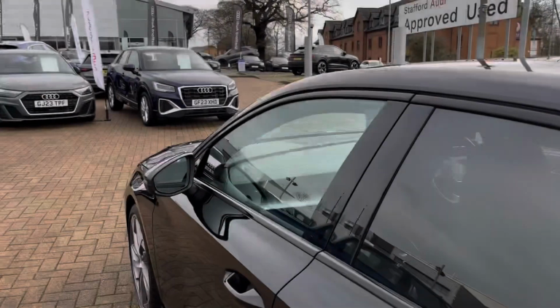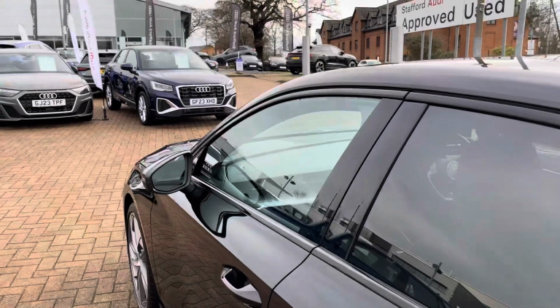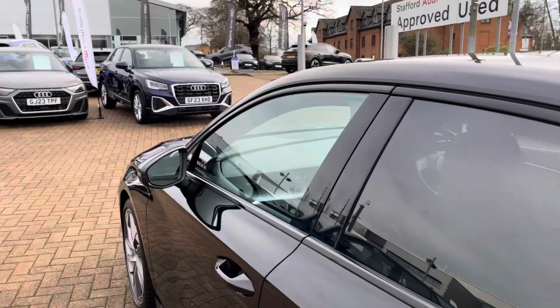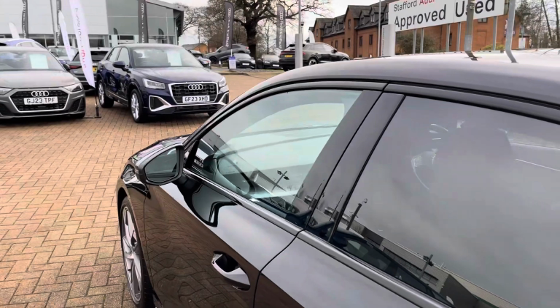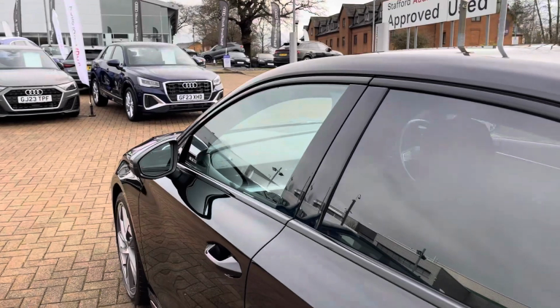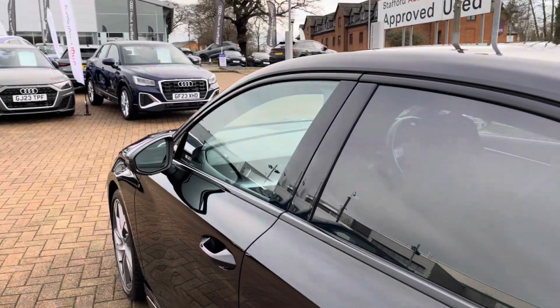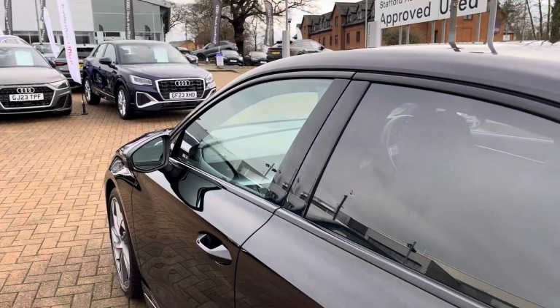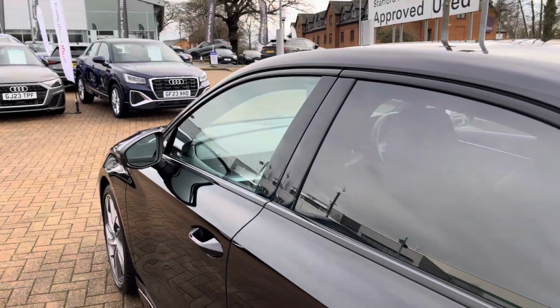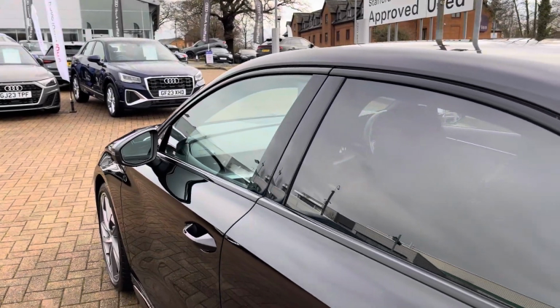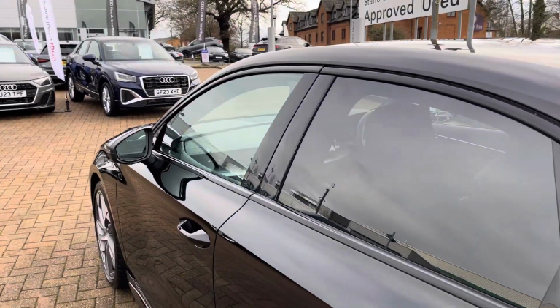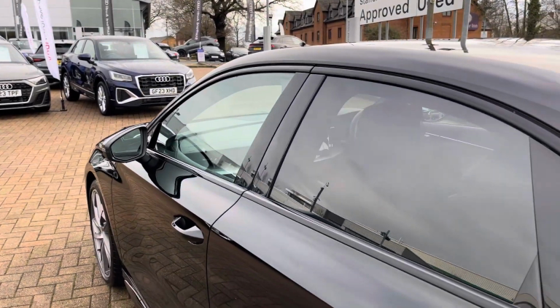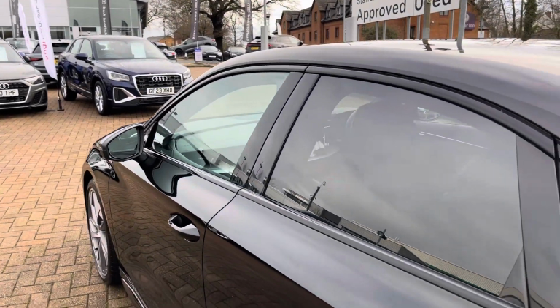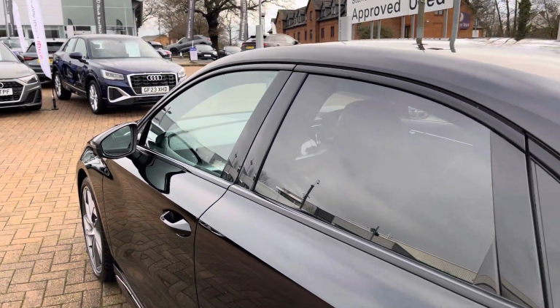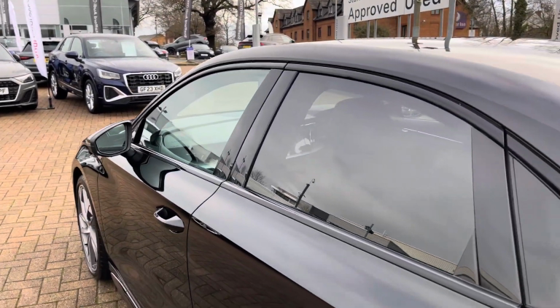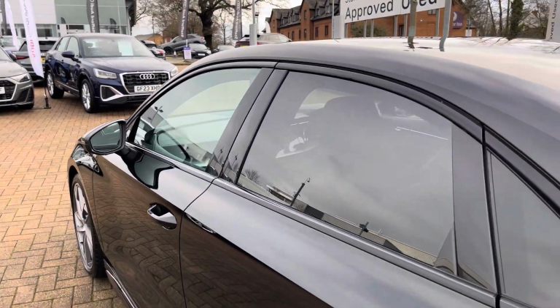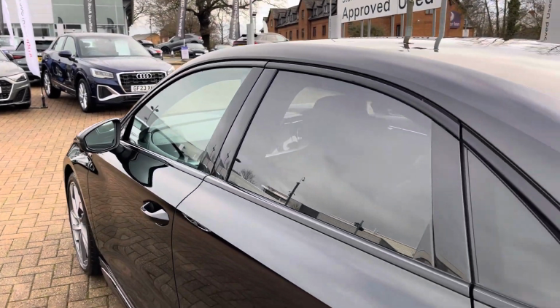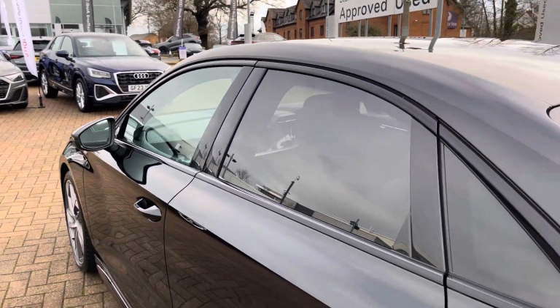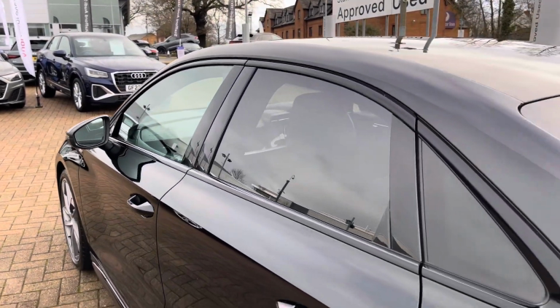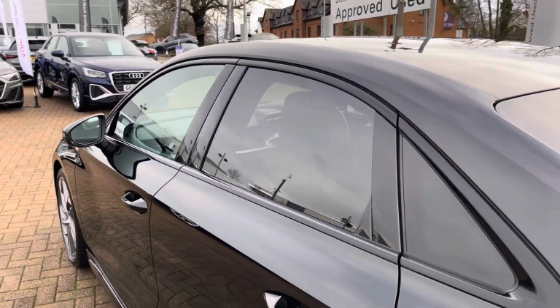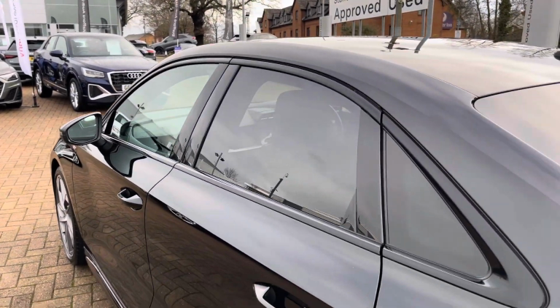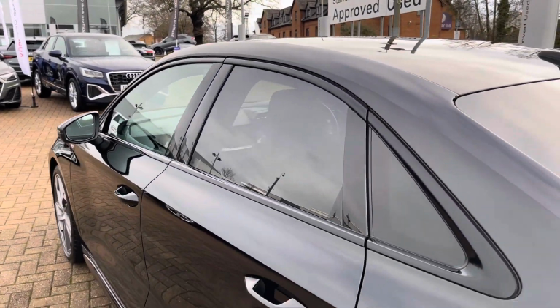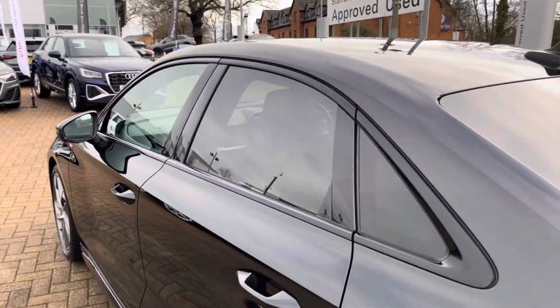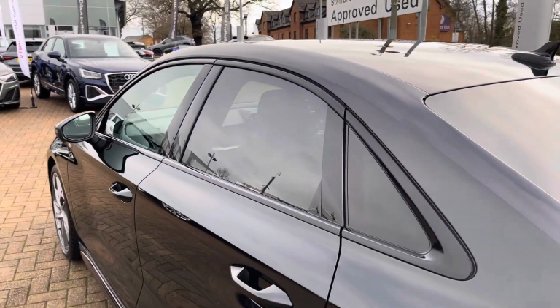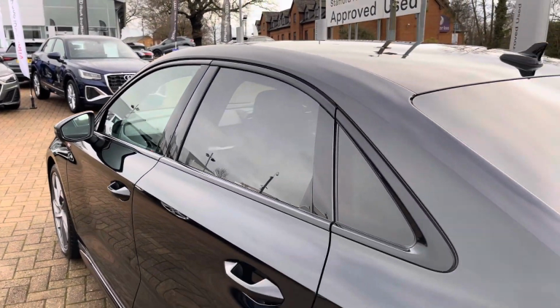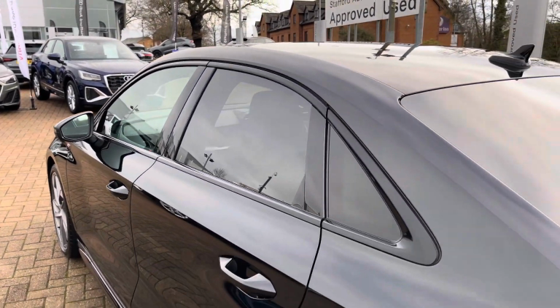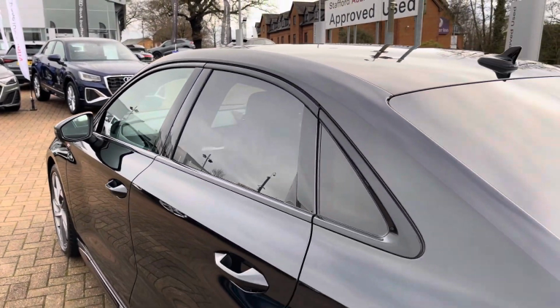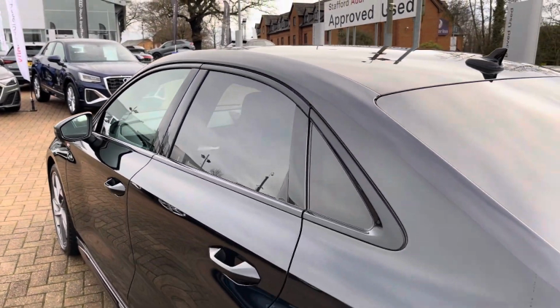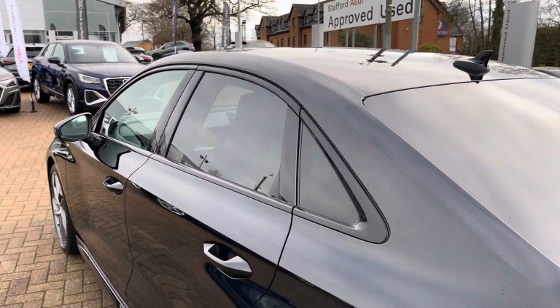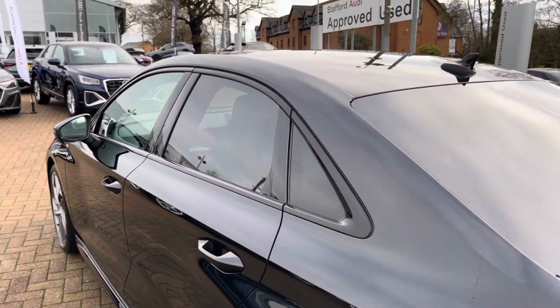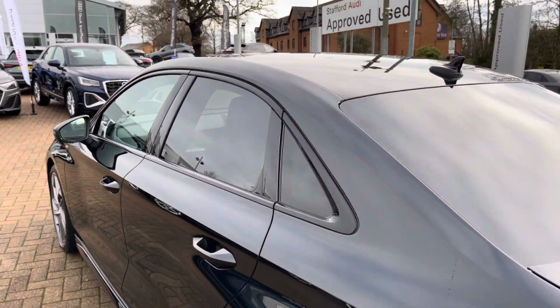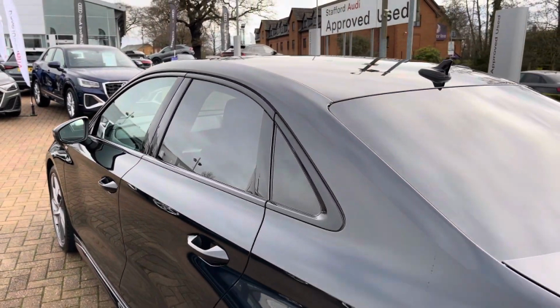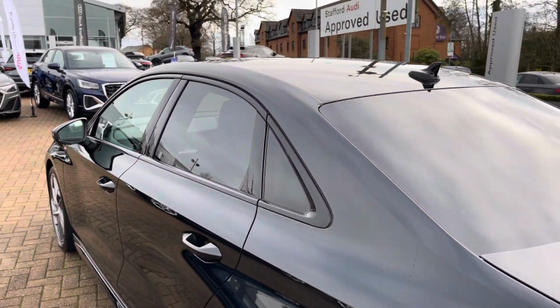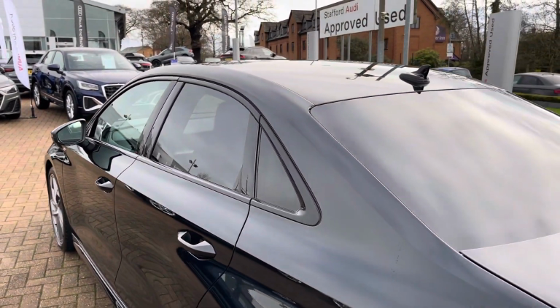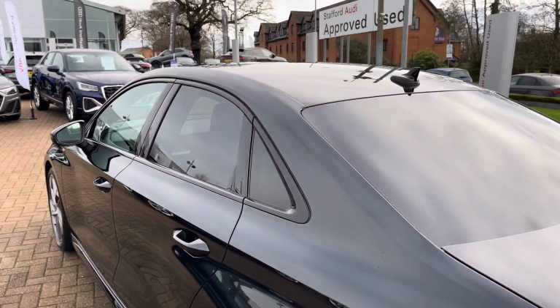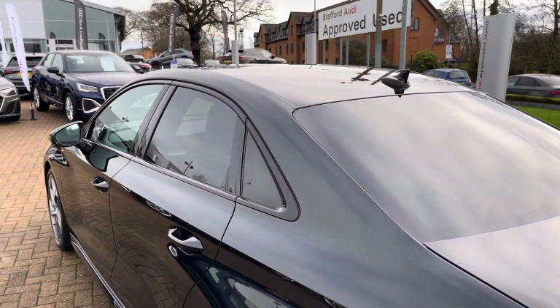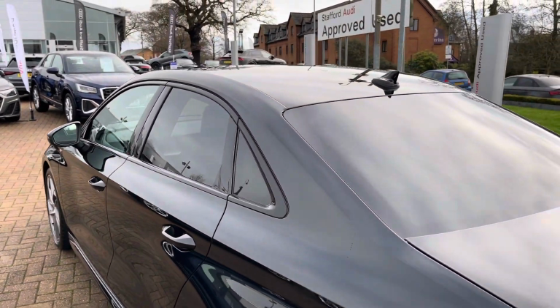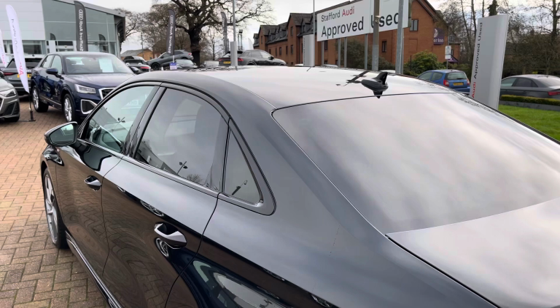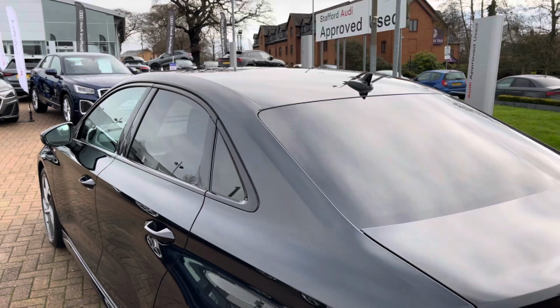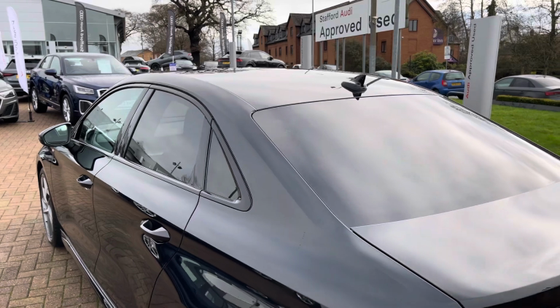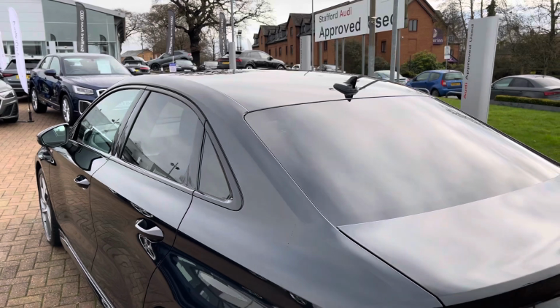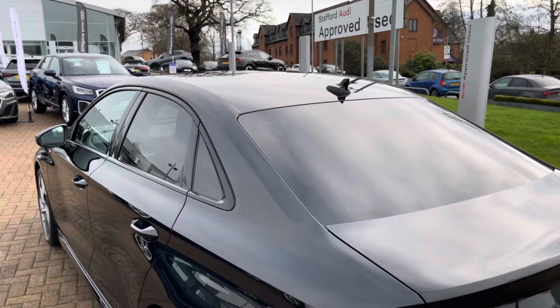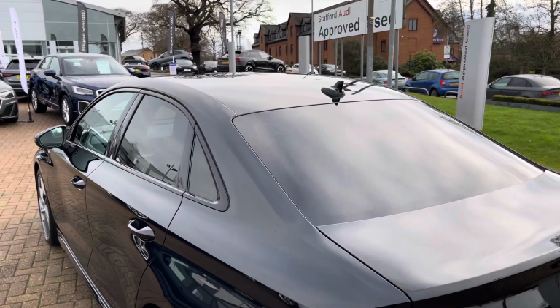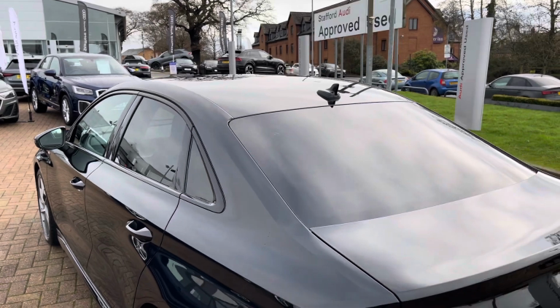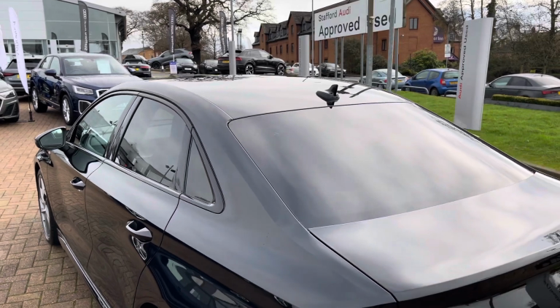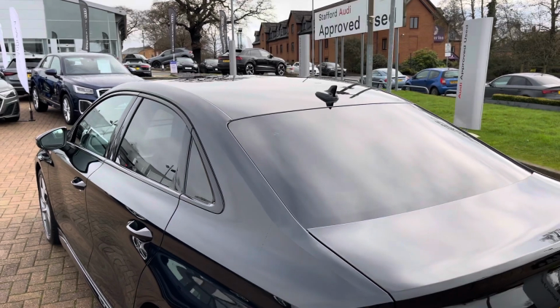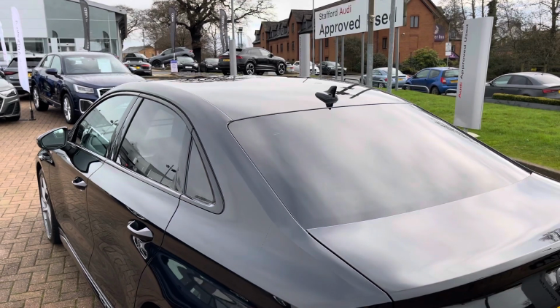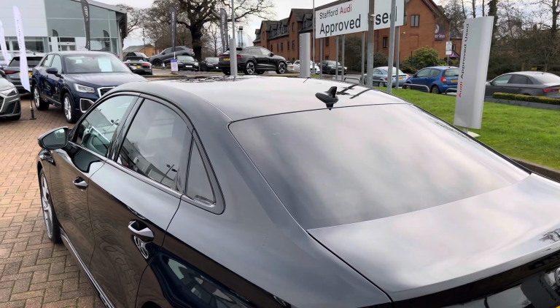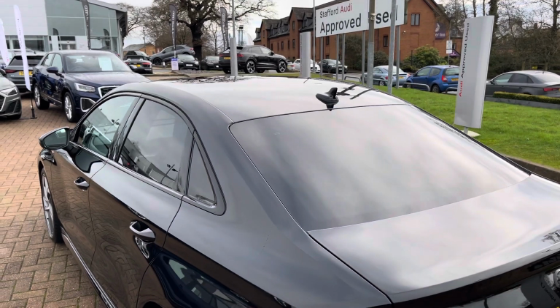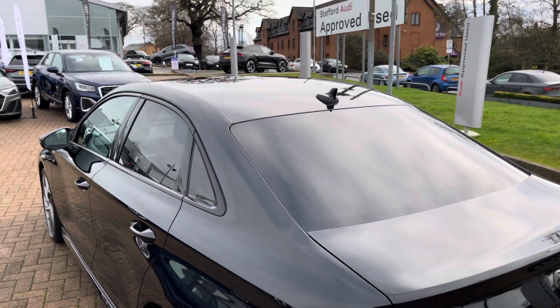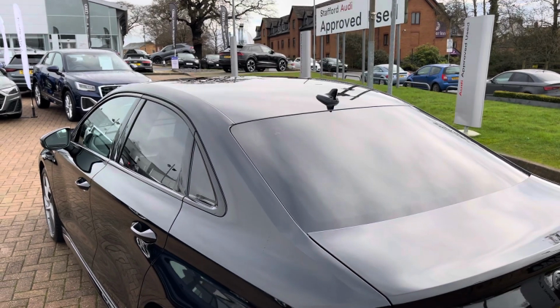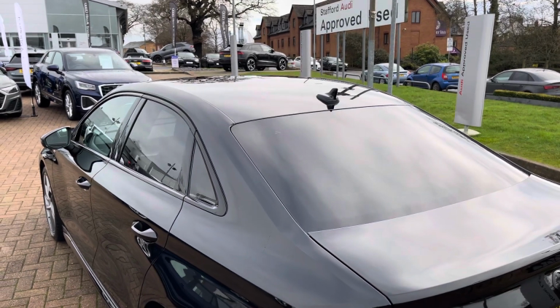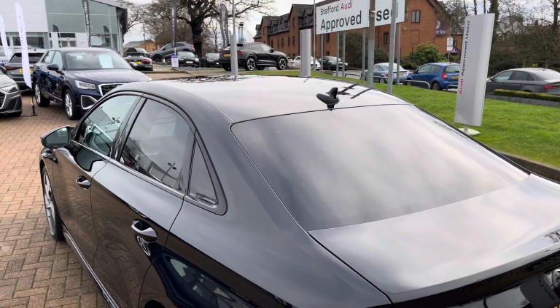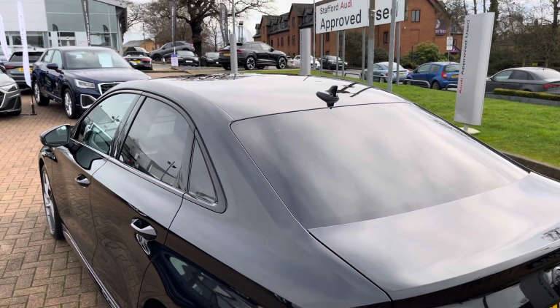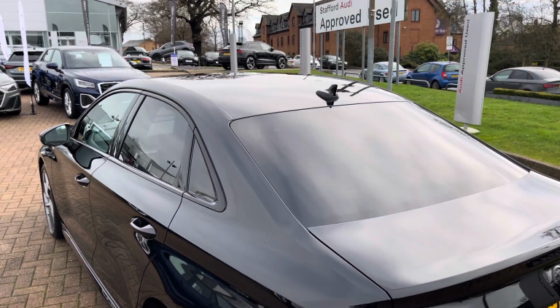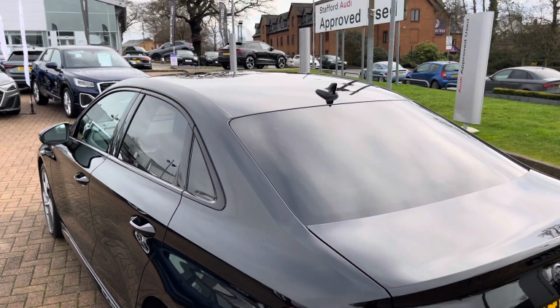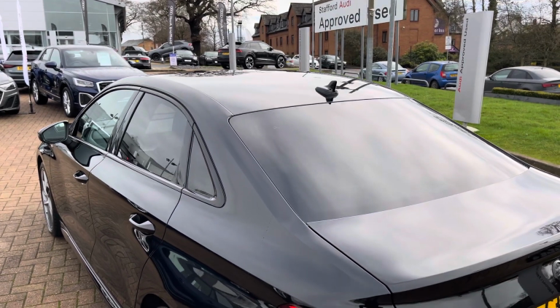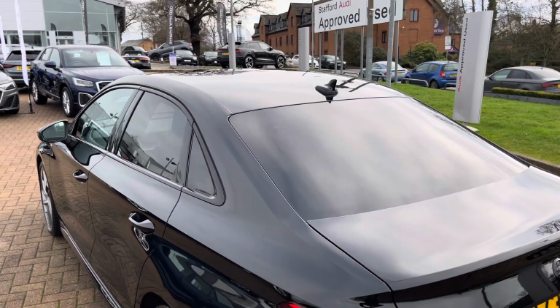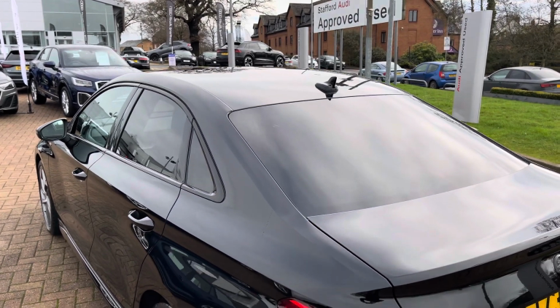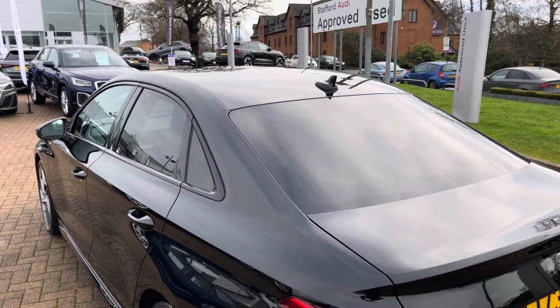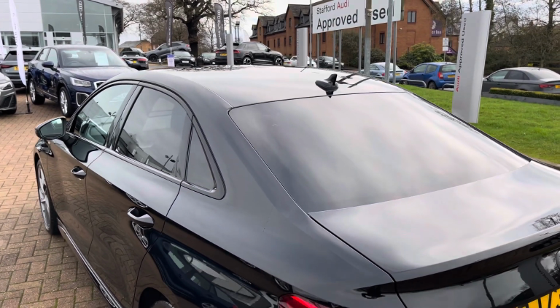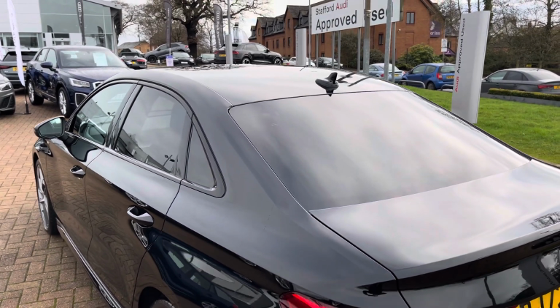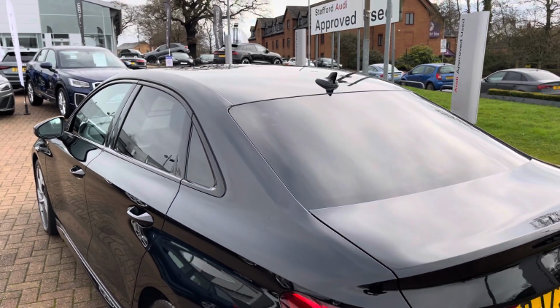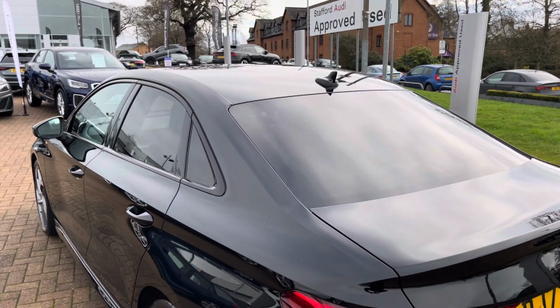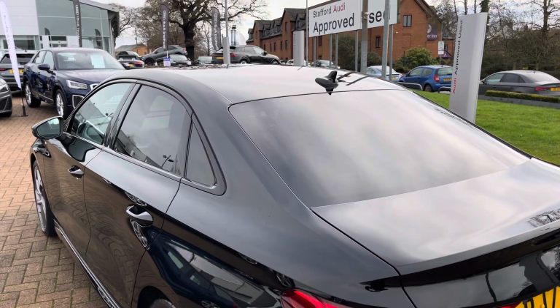Rear privacy glass means that rear occupants are protected from the sun, any items in the back are well hidden from view, and it also adds a stunning exterior design touch.